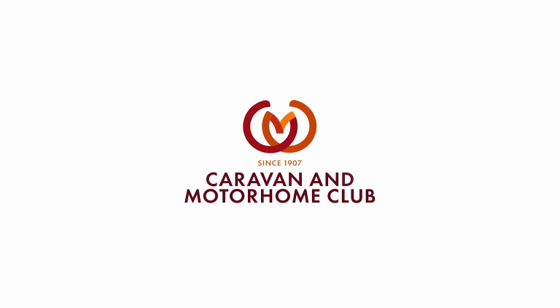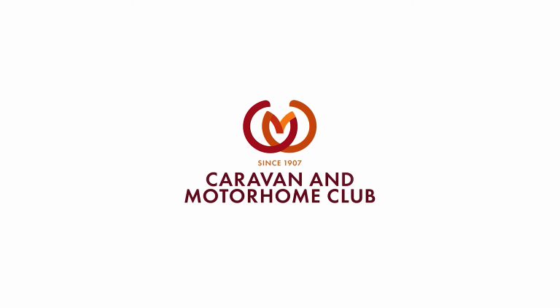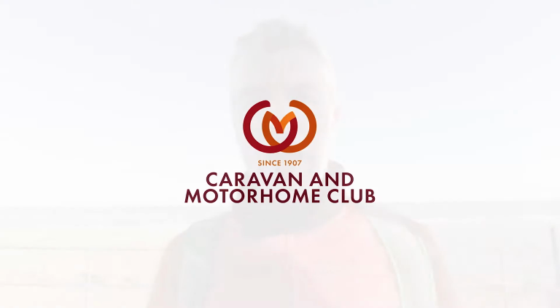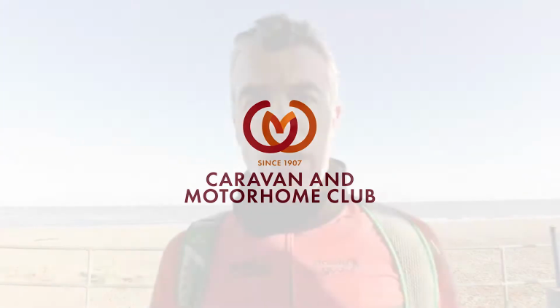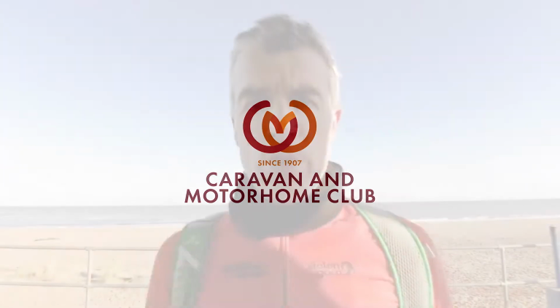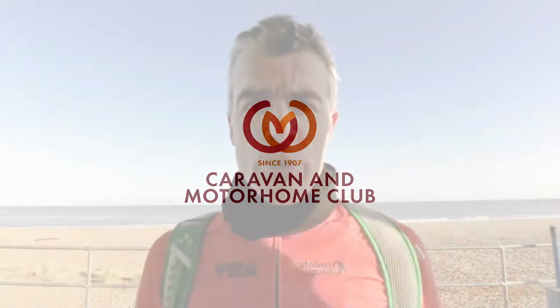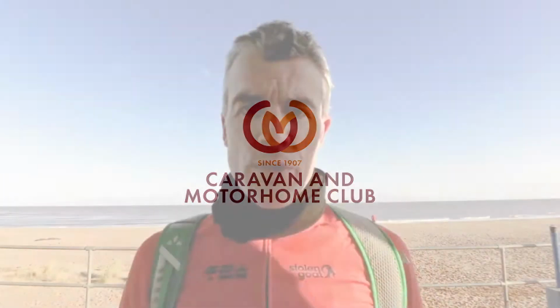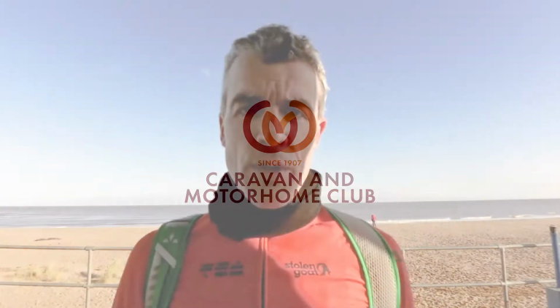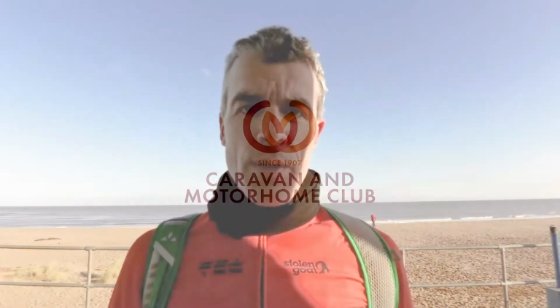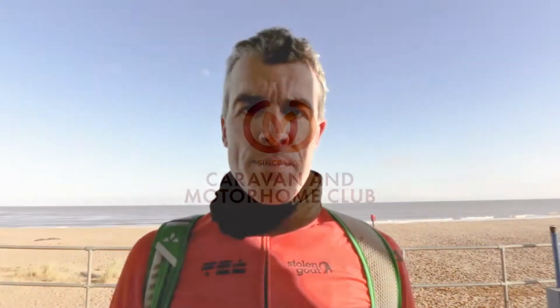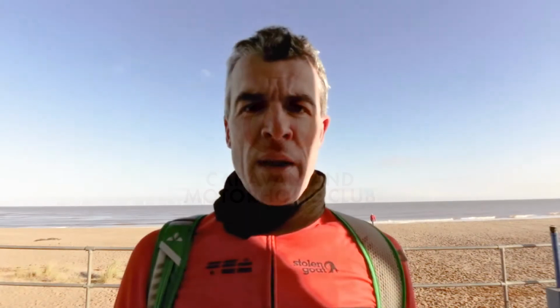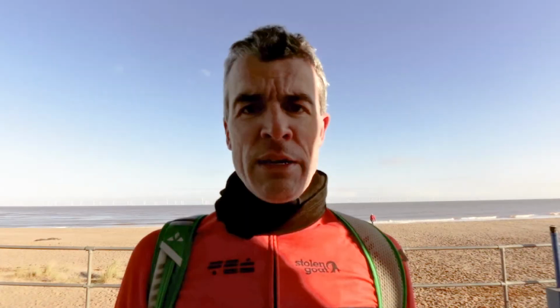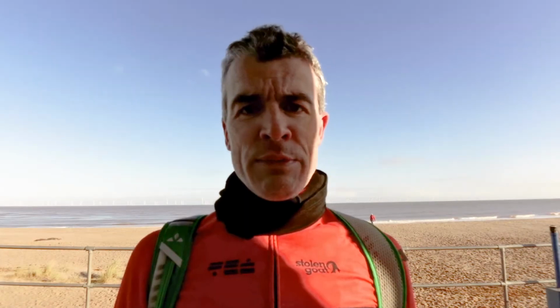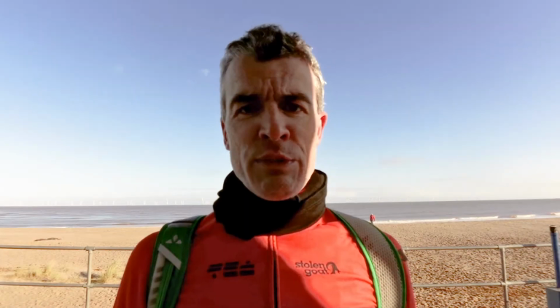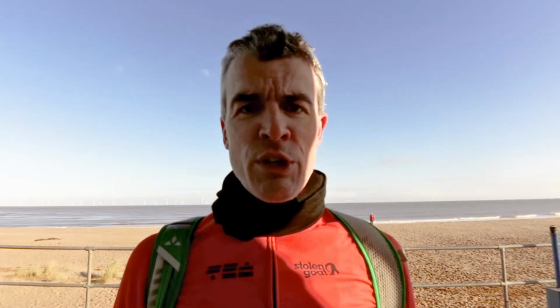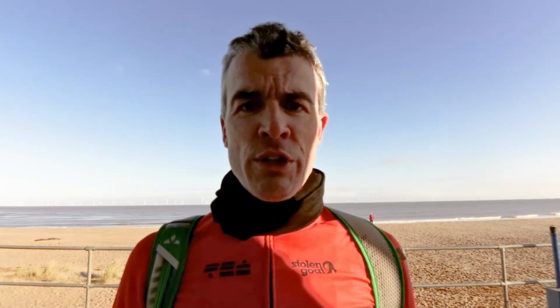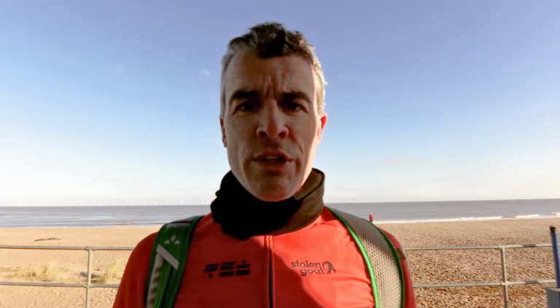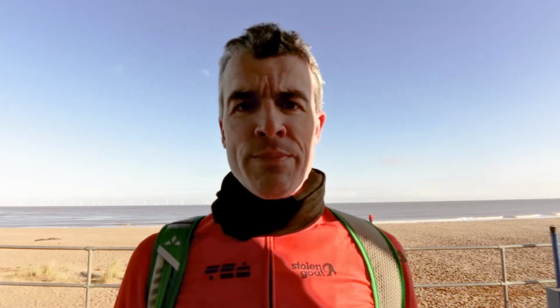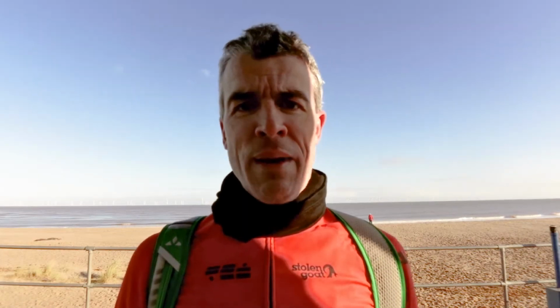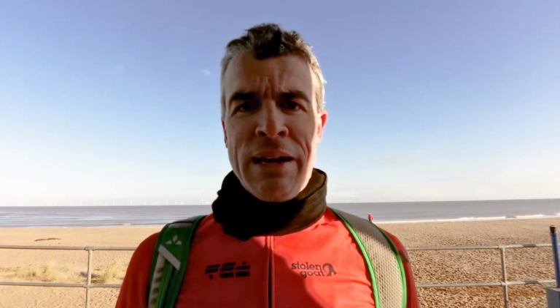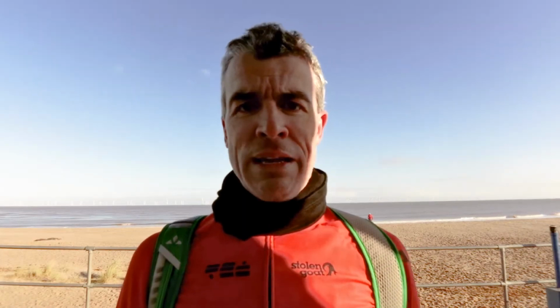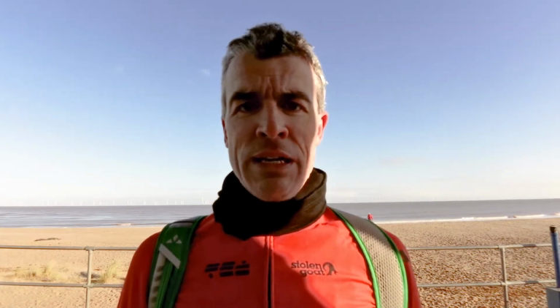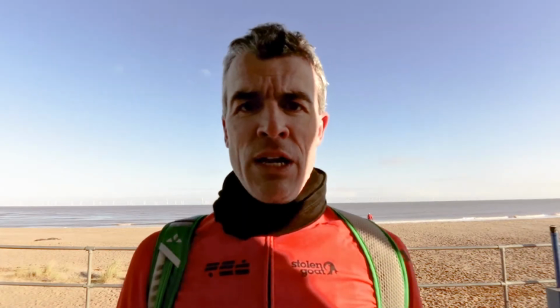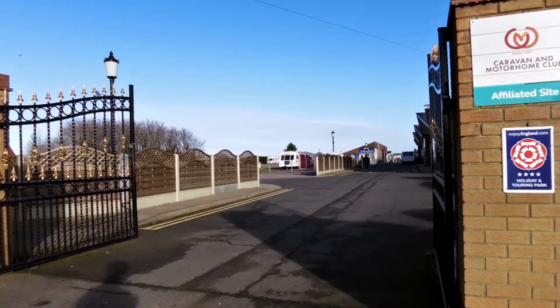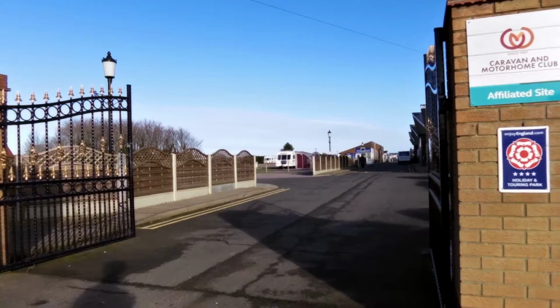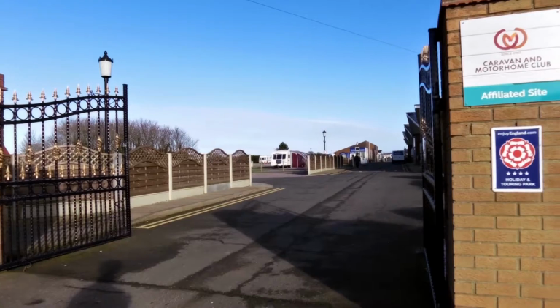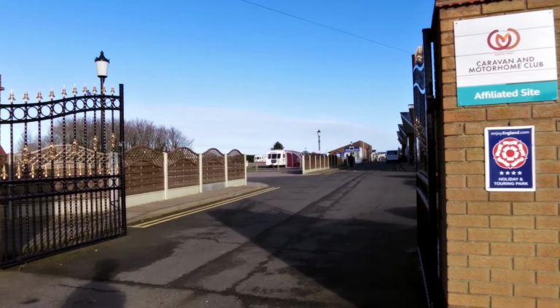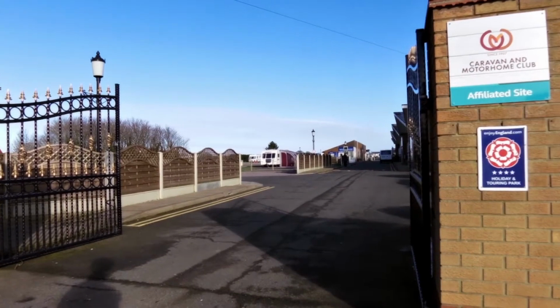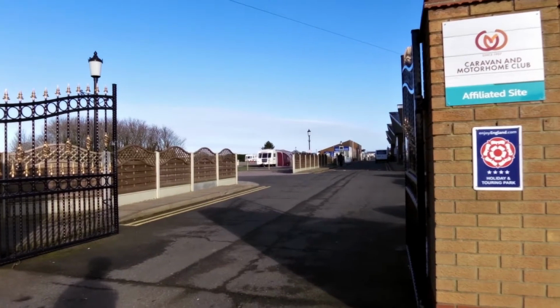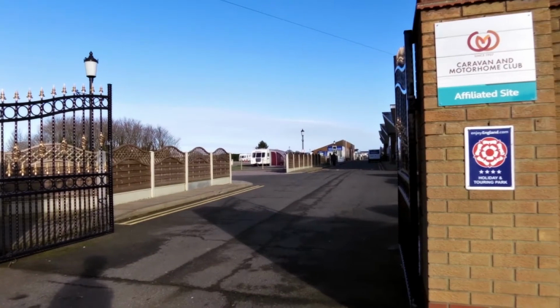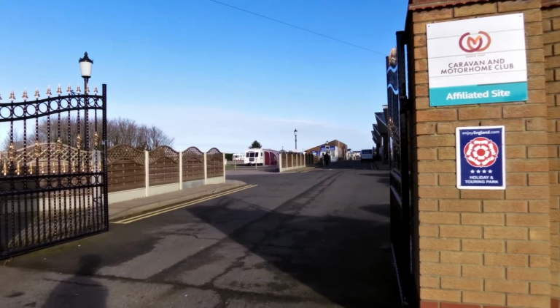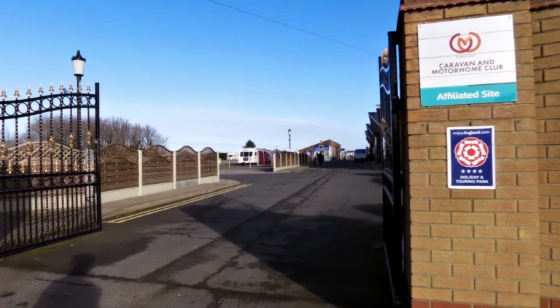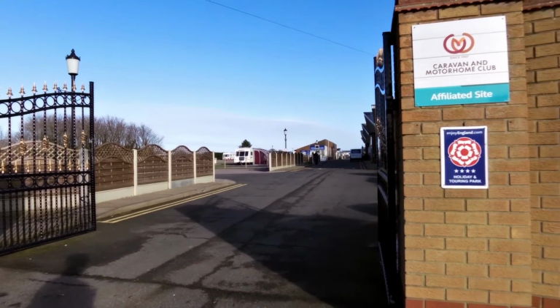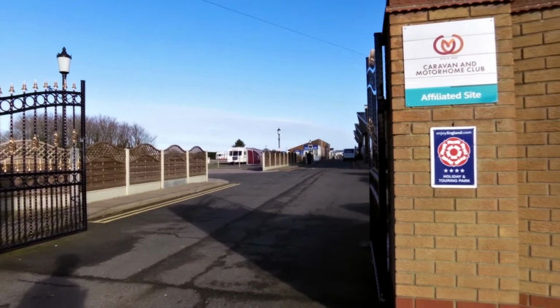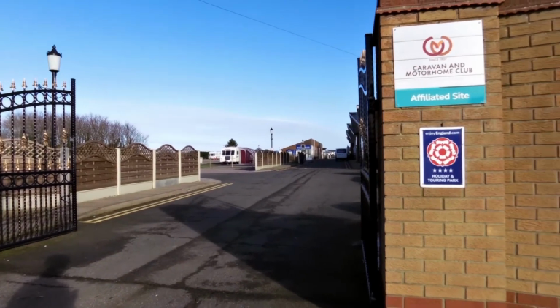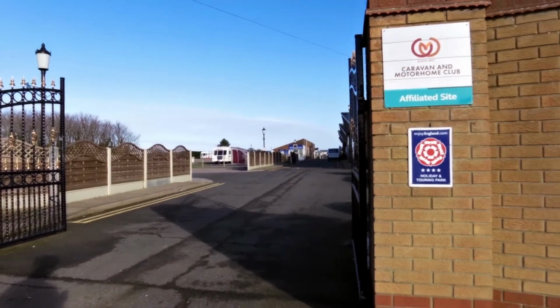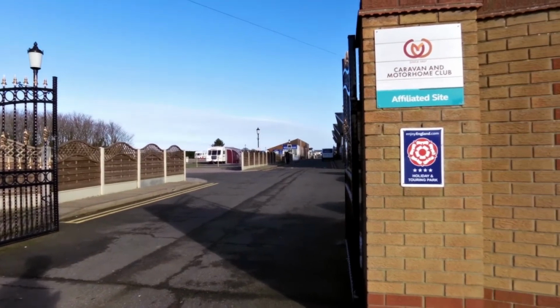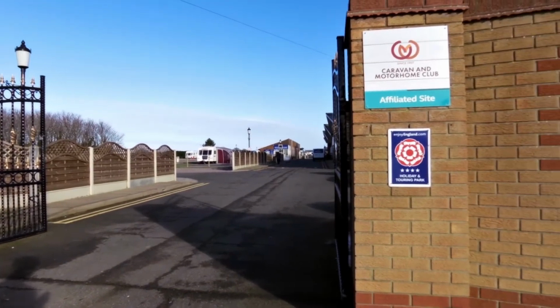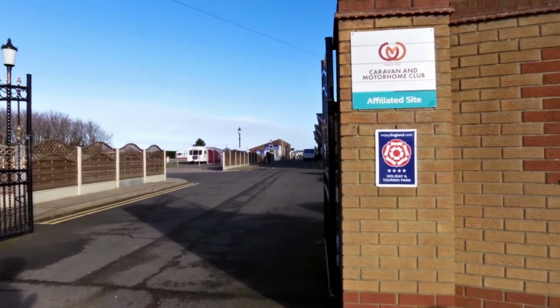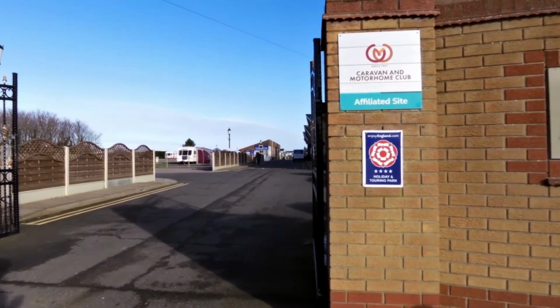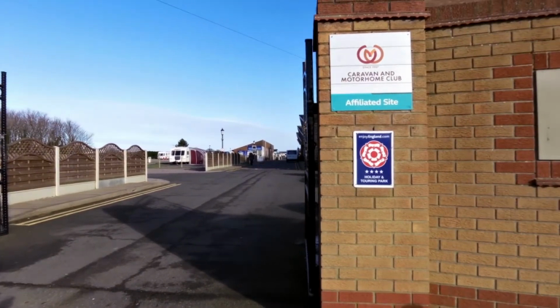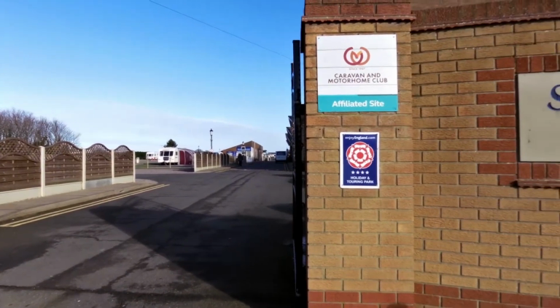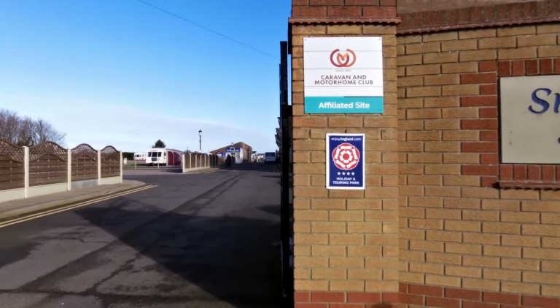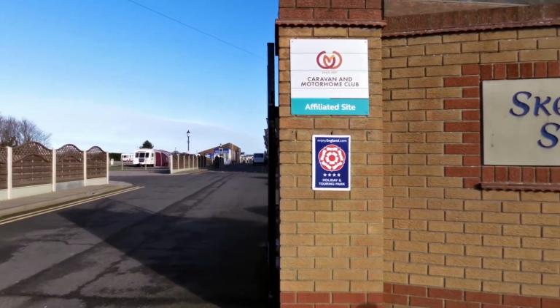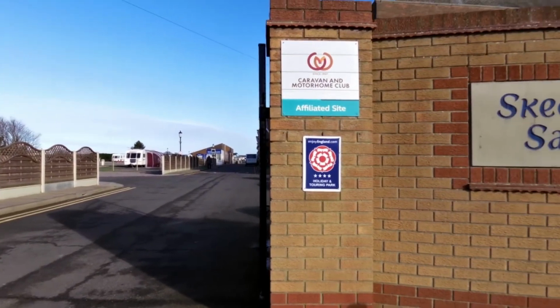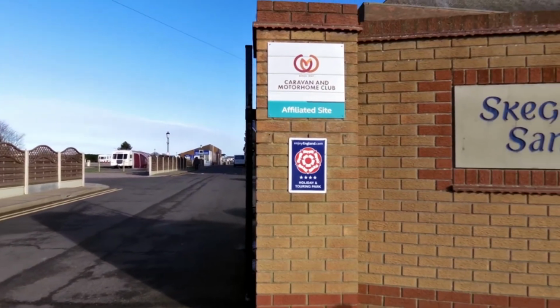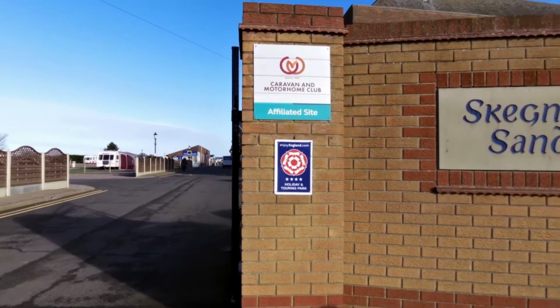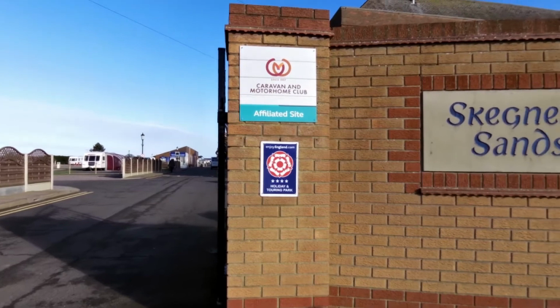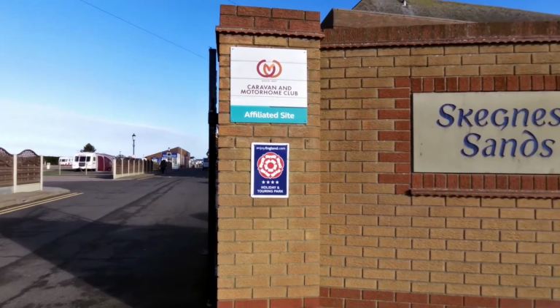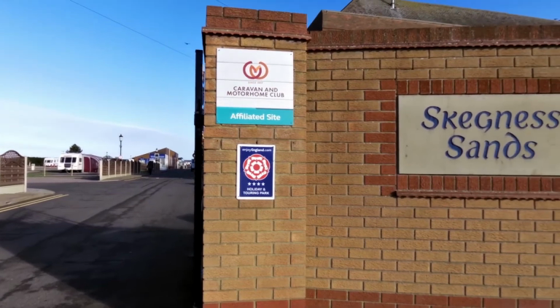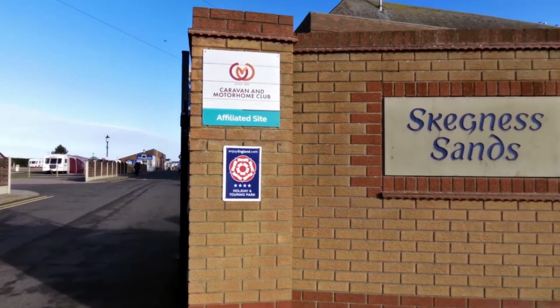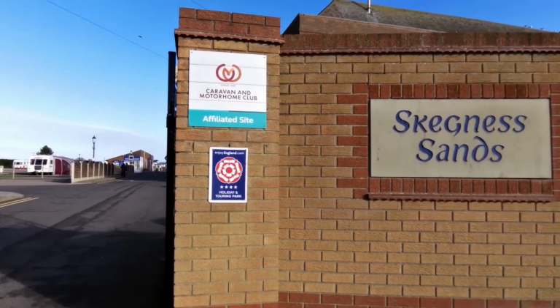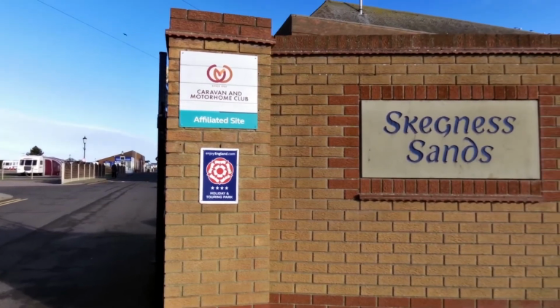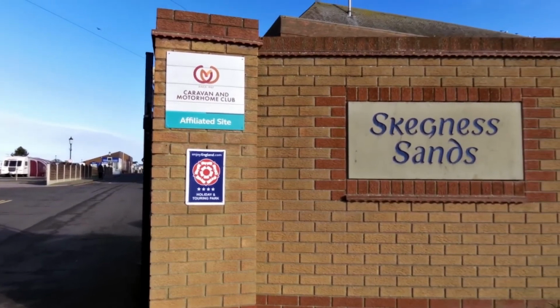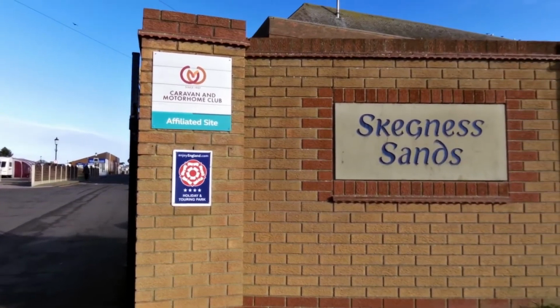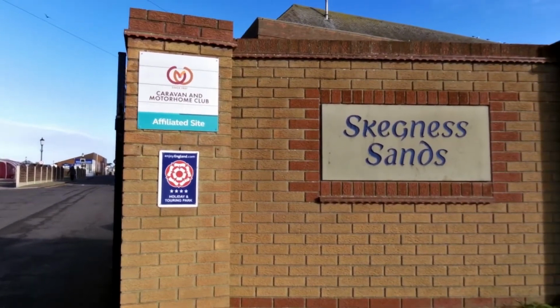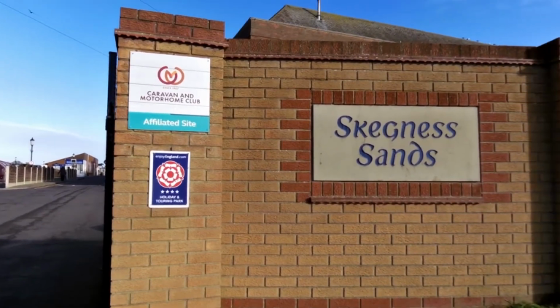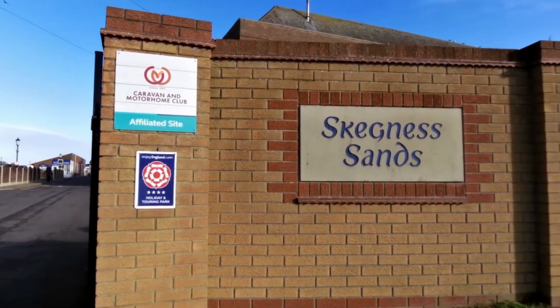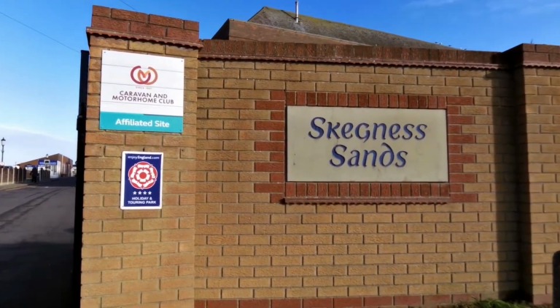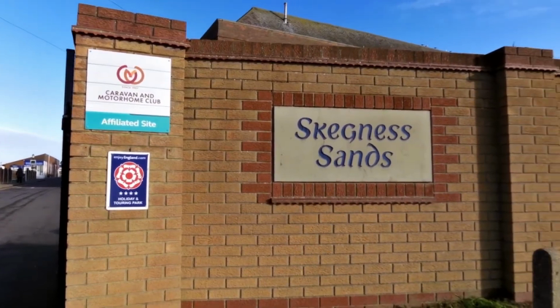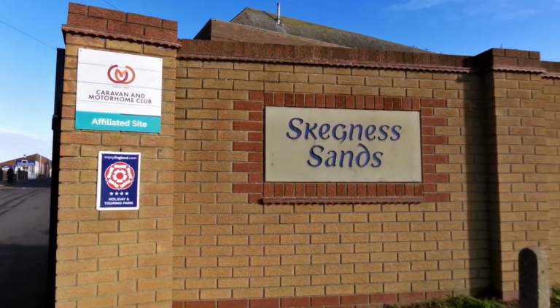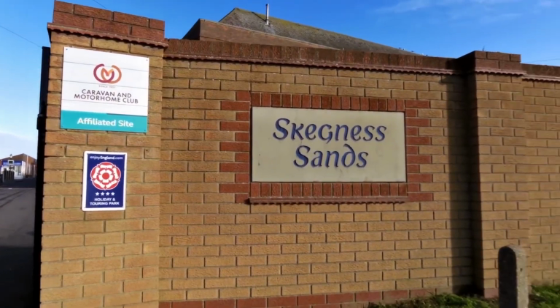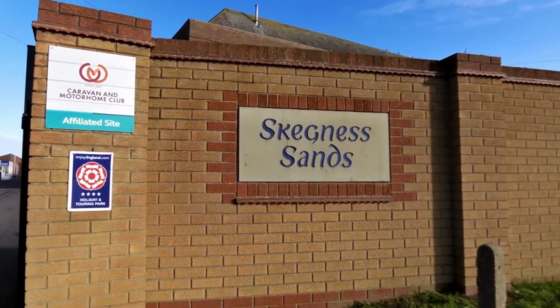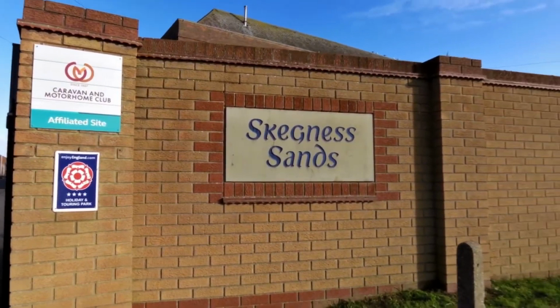Hello, my name is Jonathan Manning and welcome to the Caravan and Motor Home Club's Skegness Sand Site in Lincolnshire.